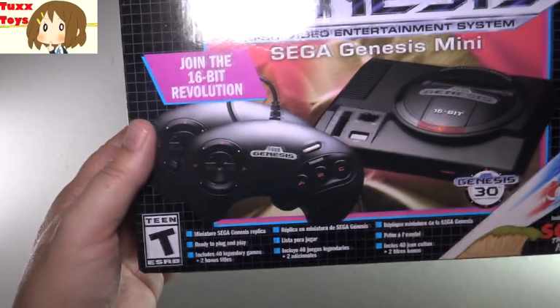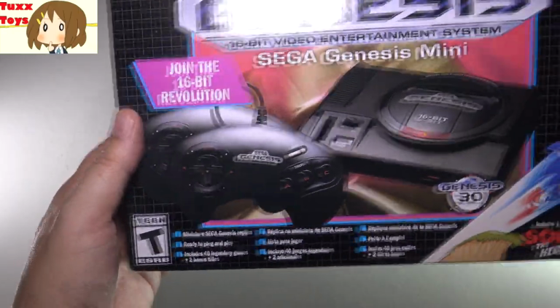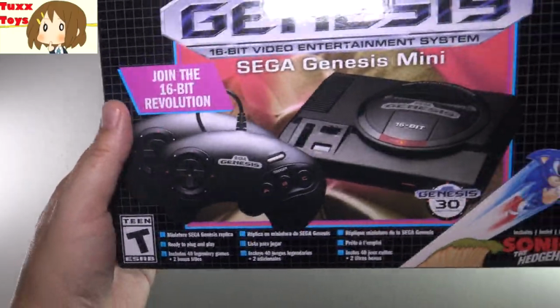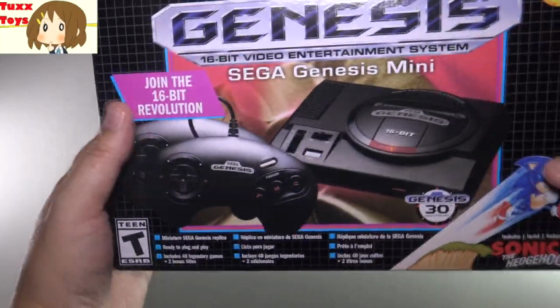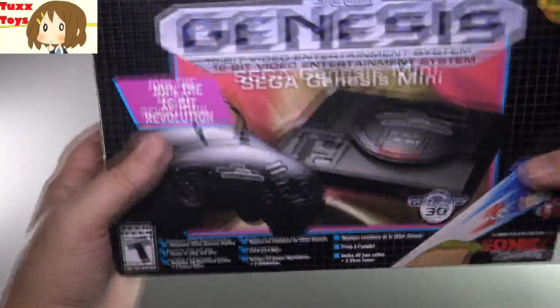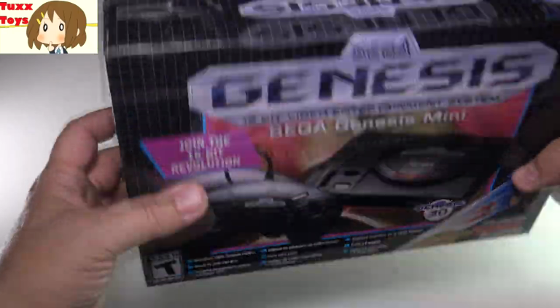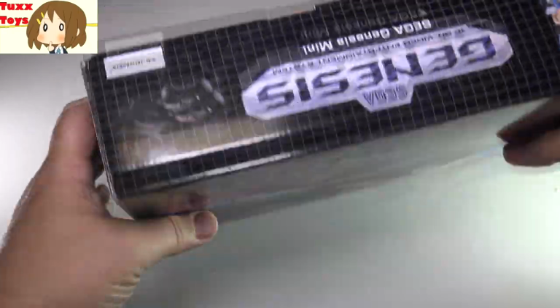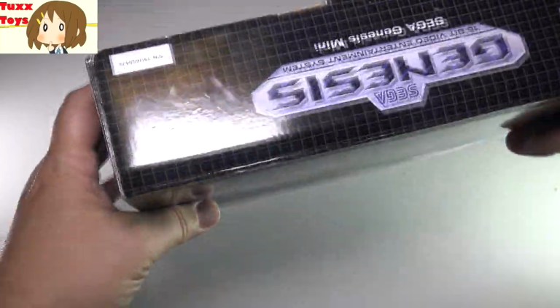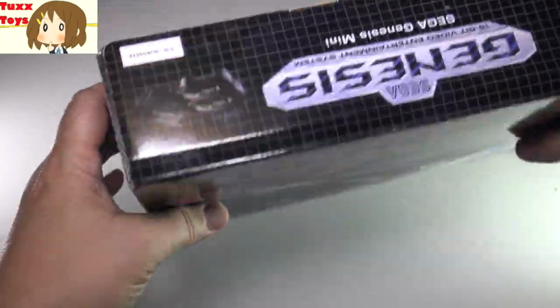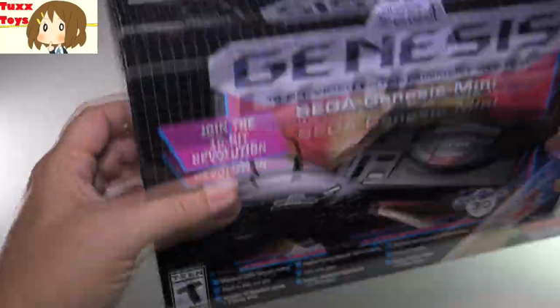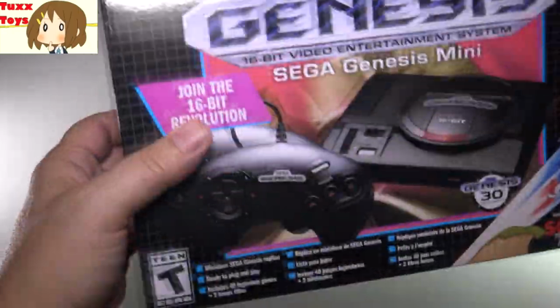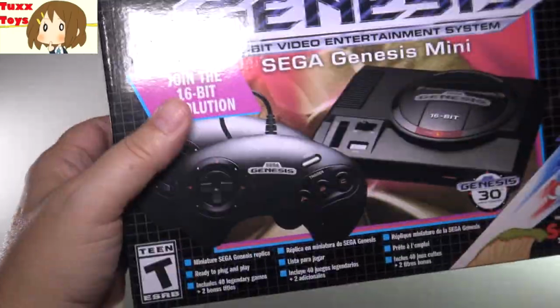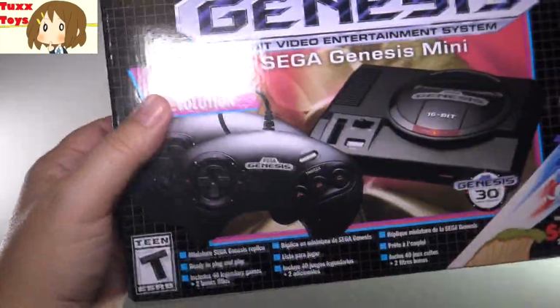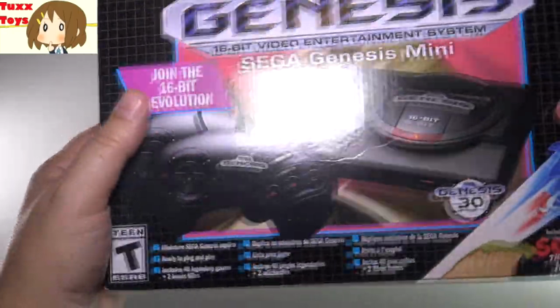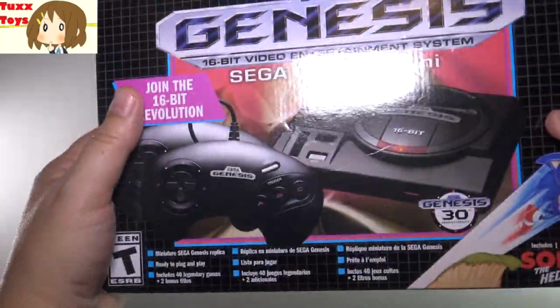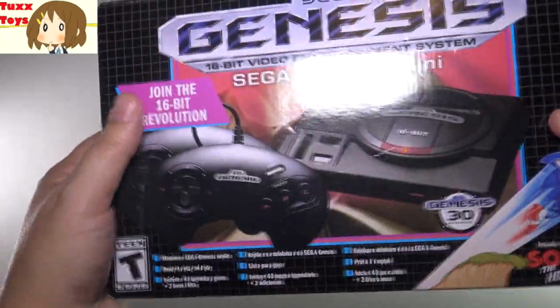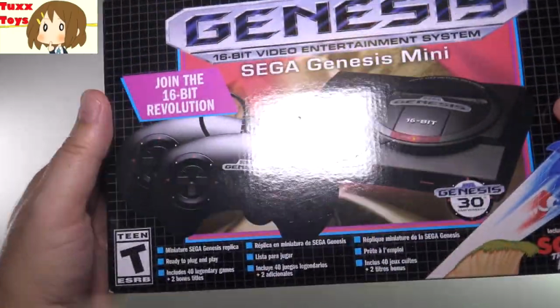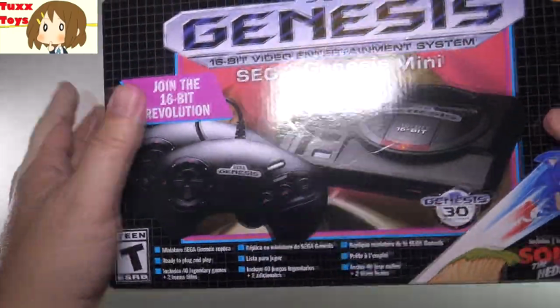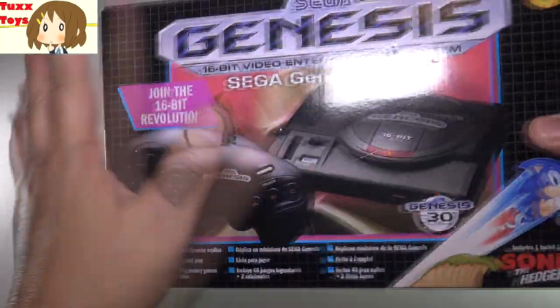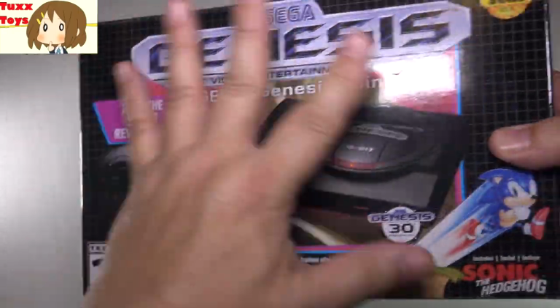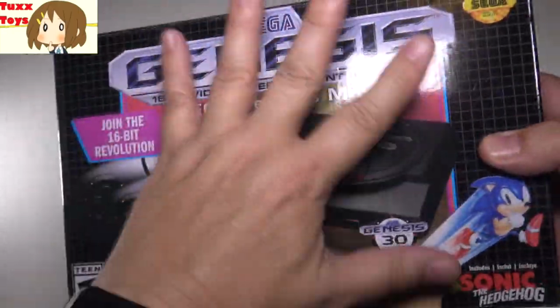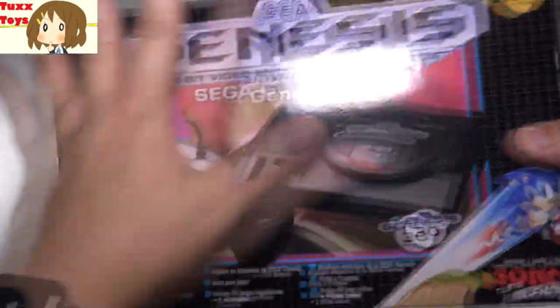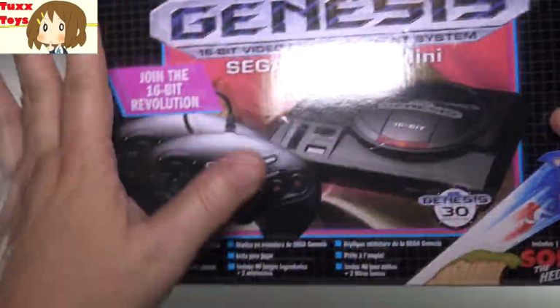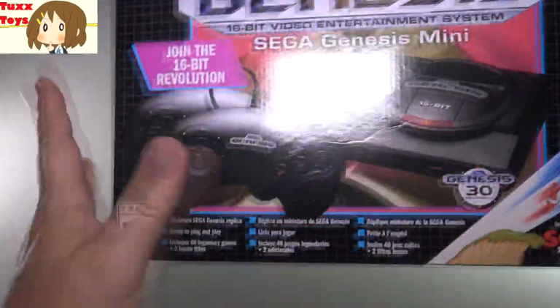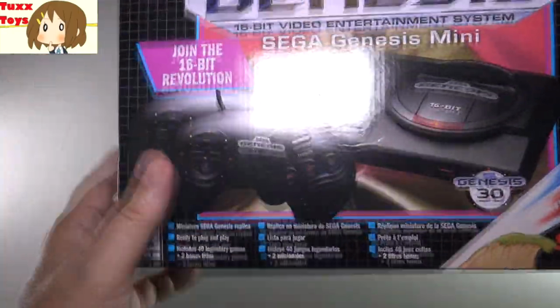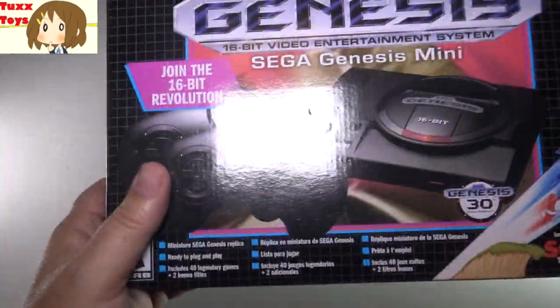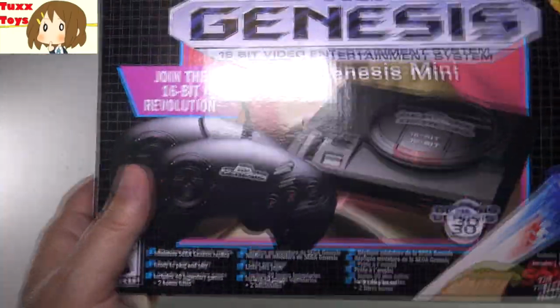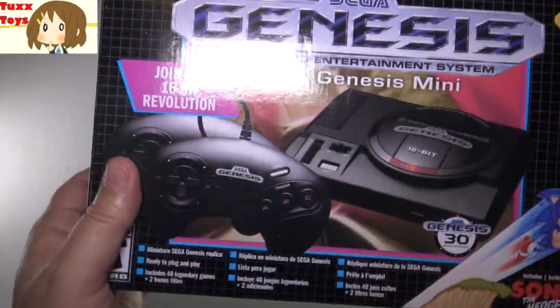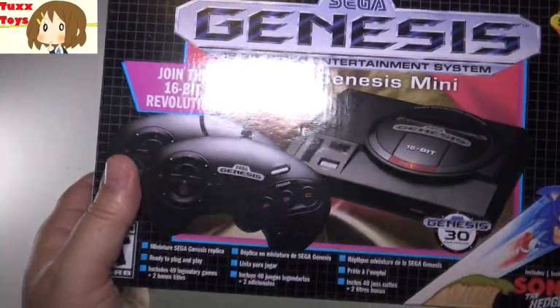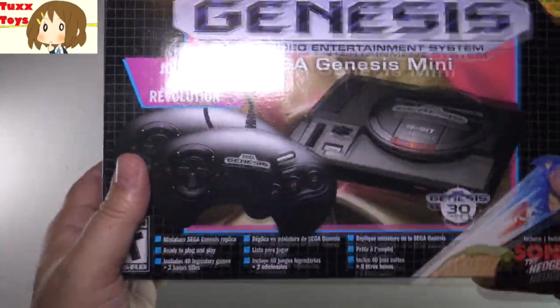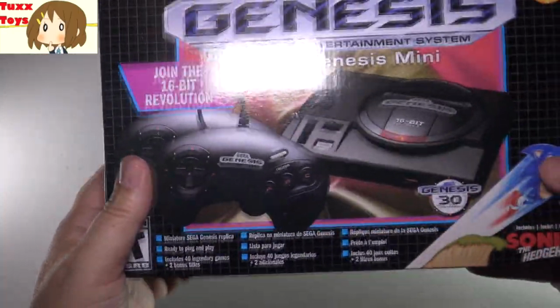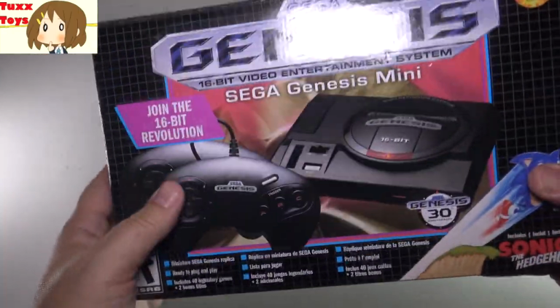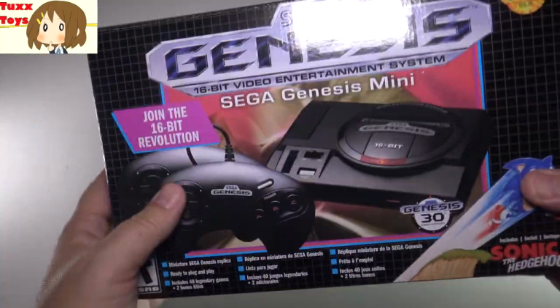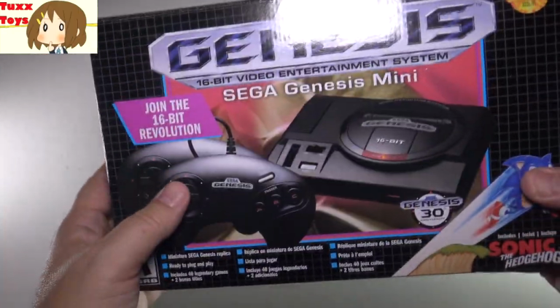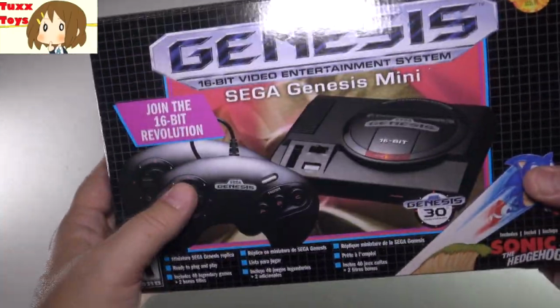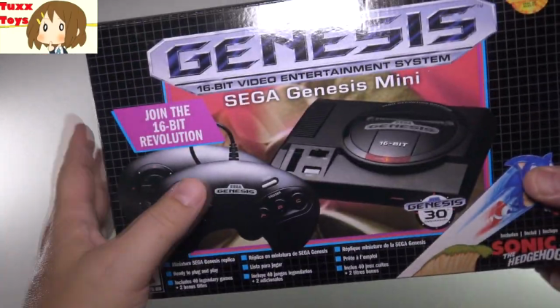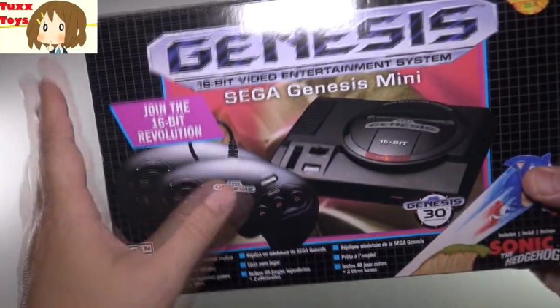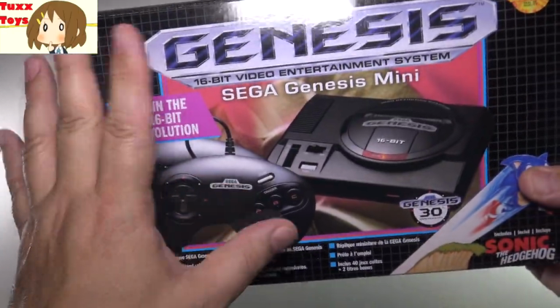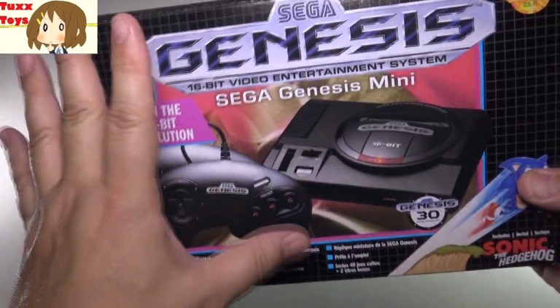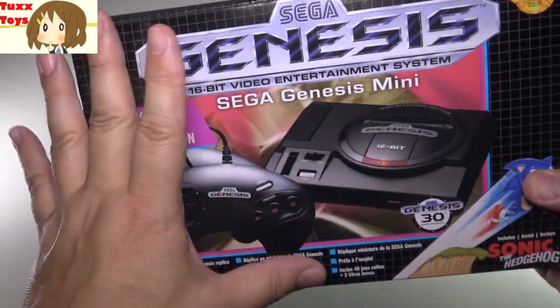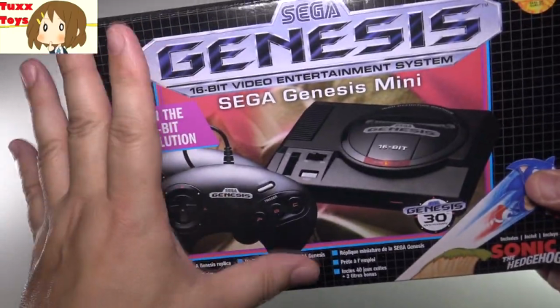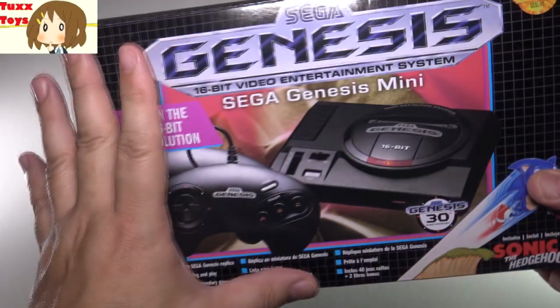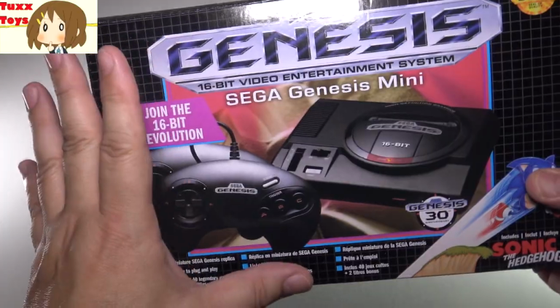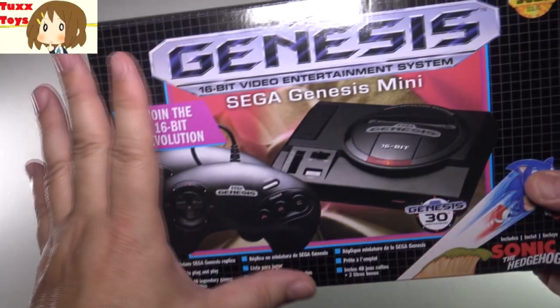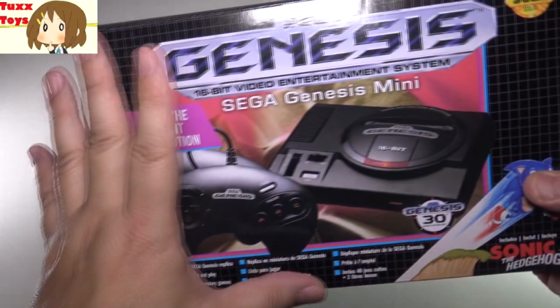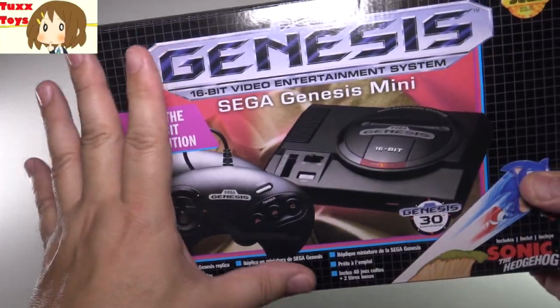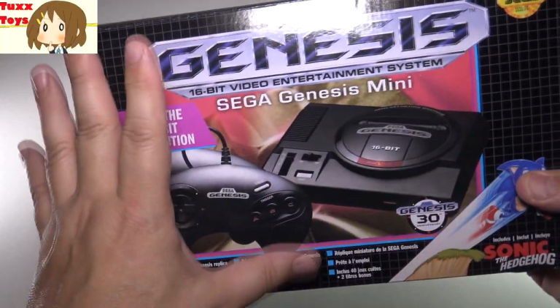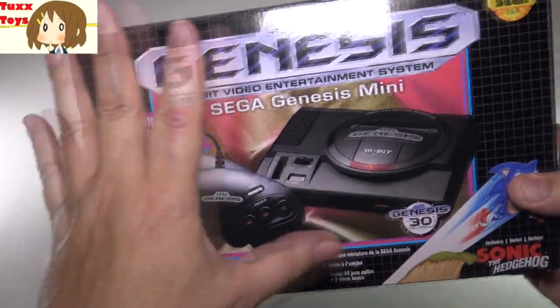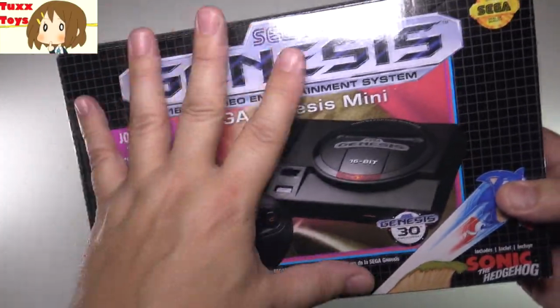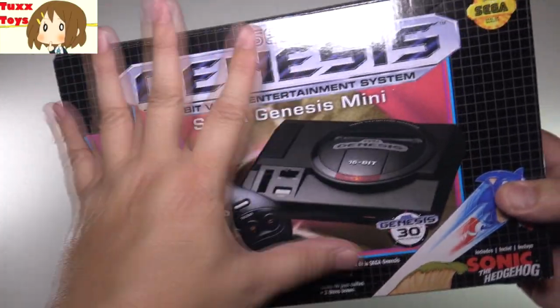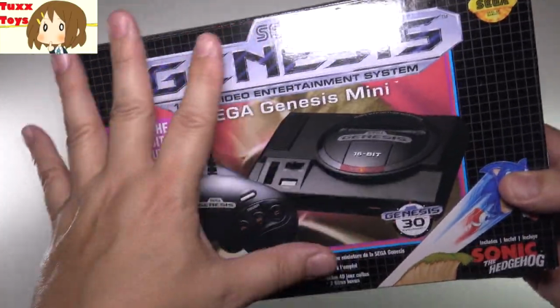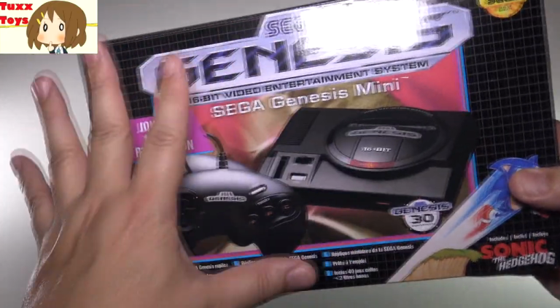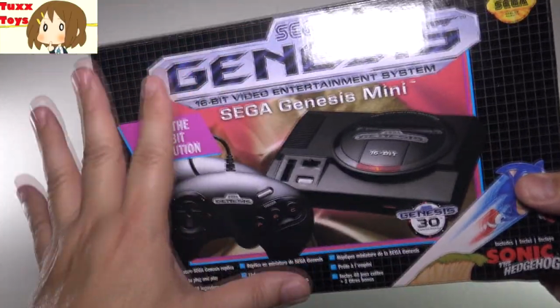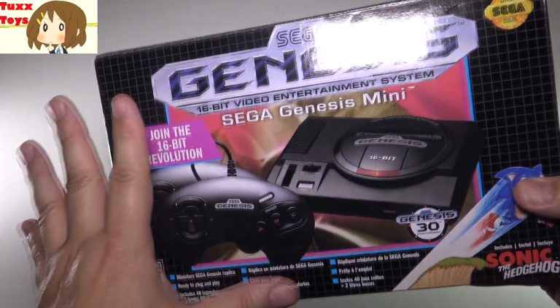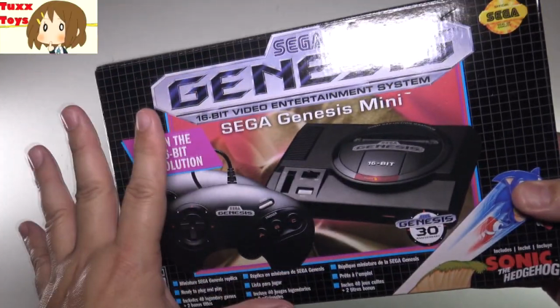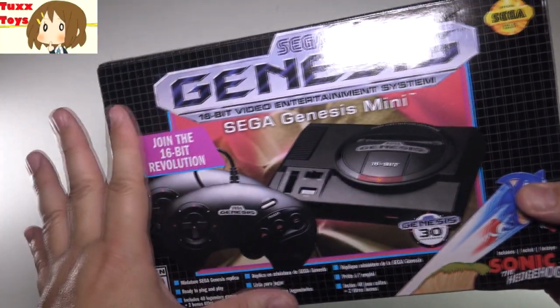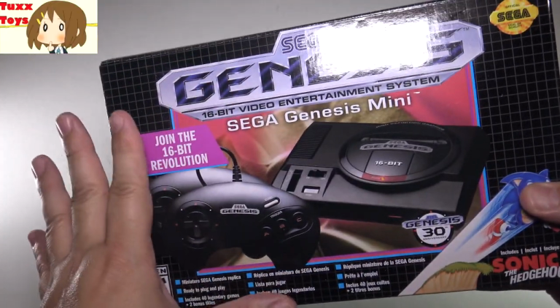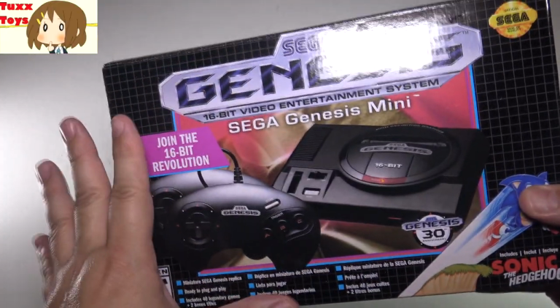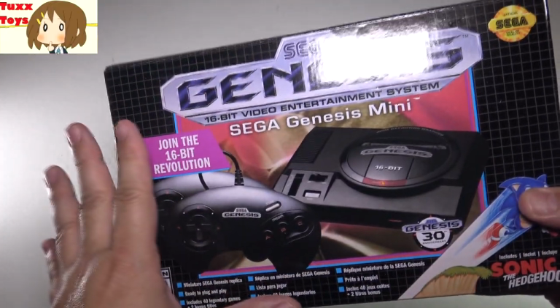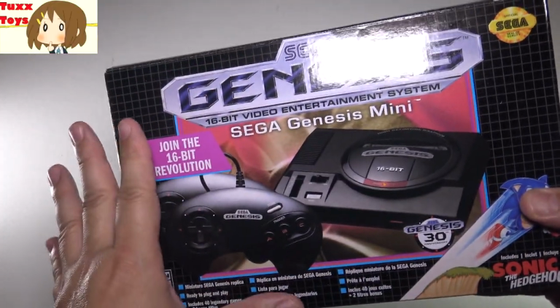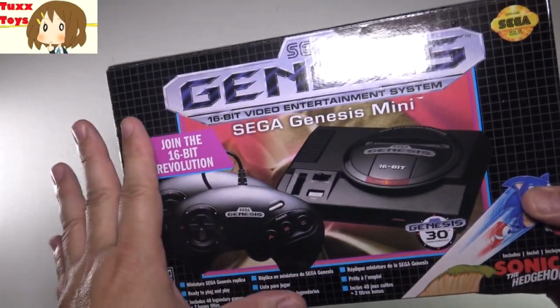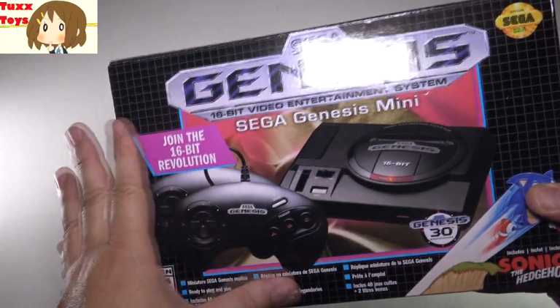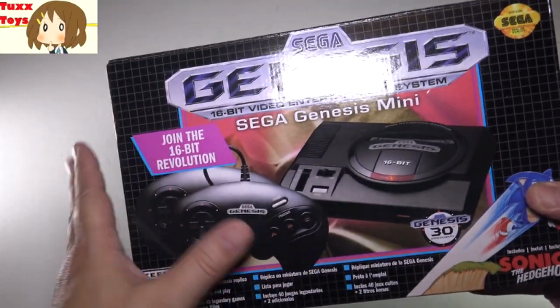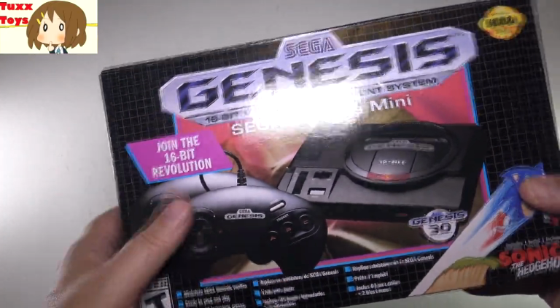So very cool. Nice, very small packaging, very retail friendly. Definitely kind of looks like a classic Genesis if you were to buy them back in the day.